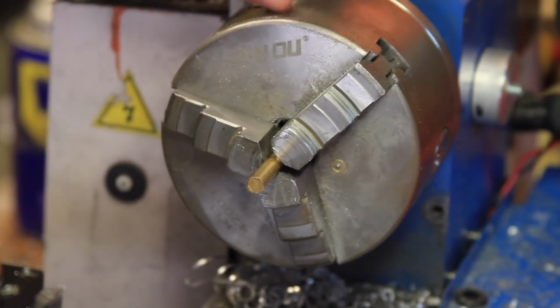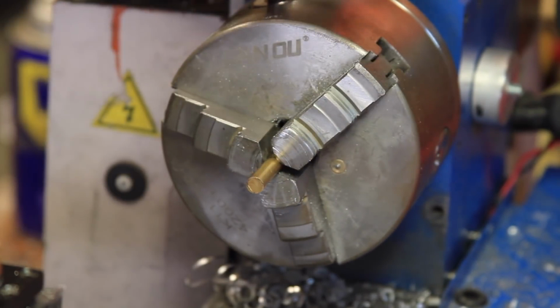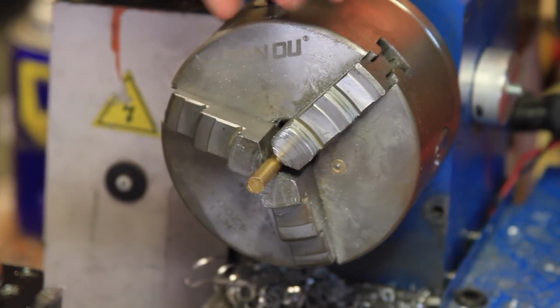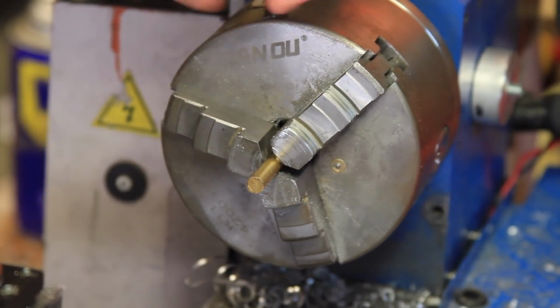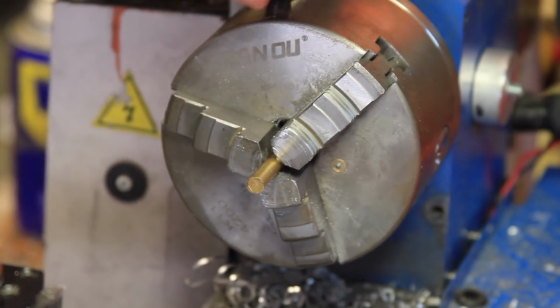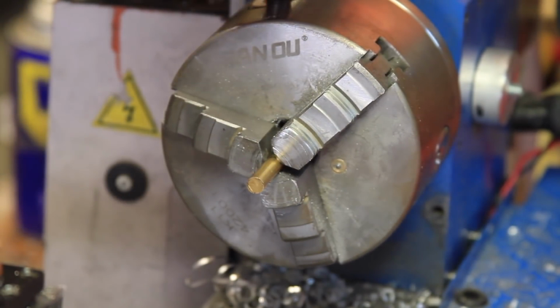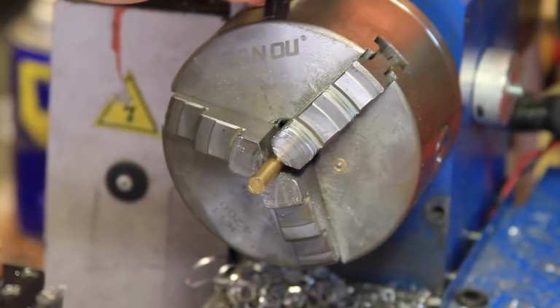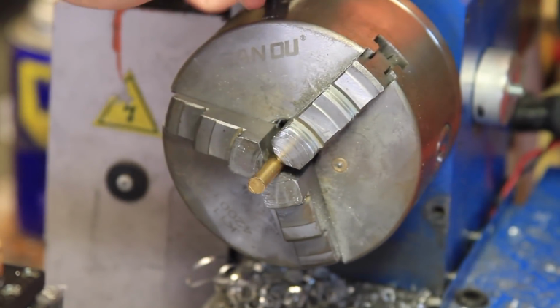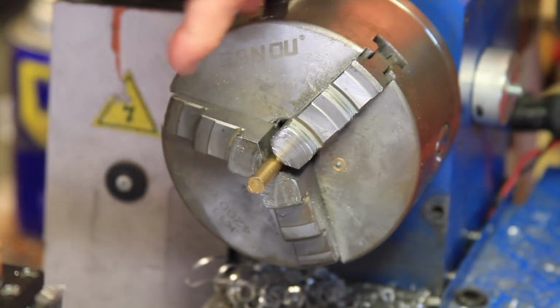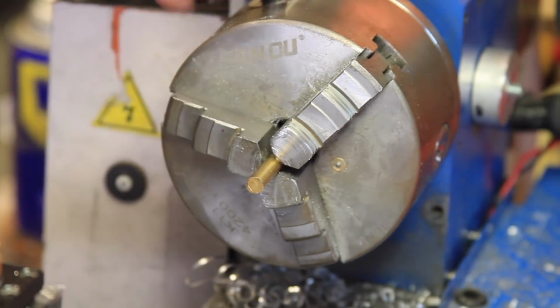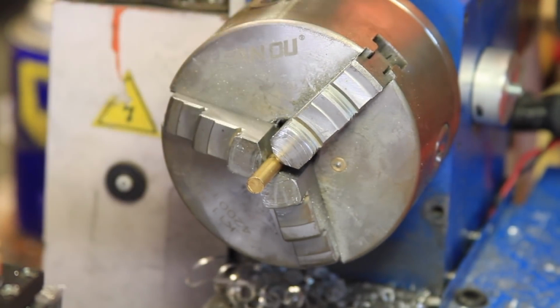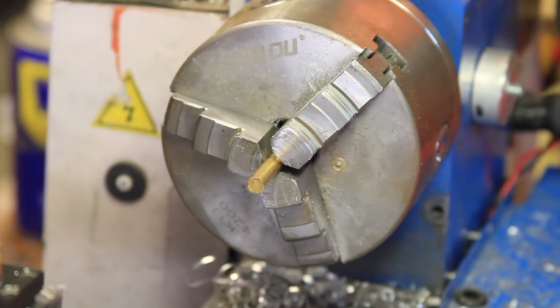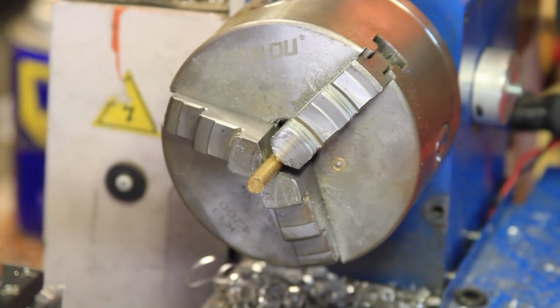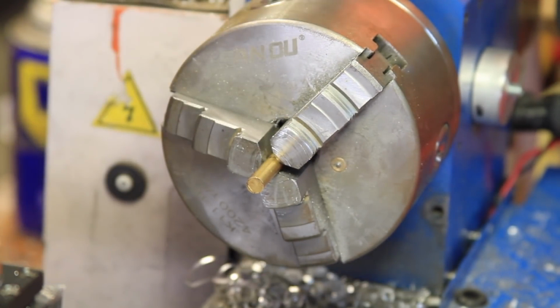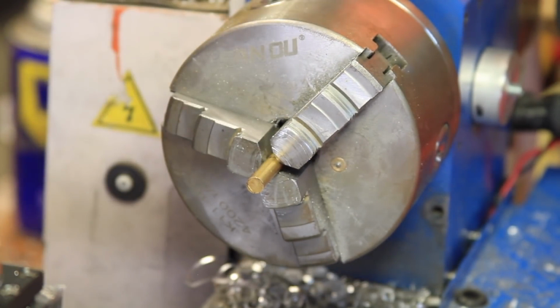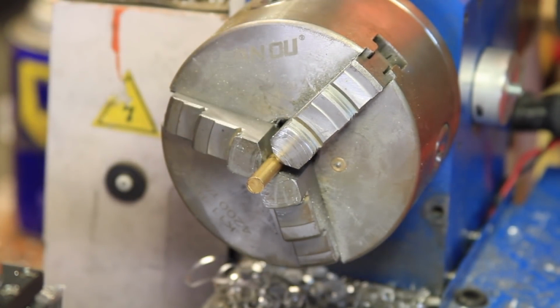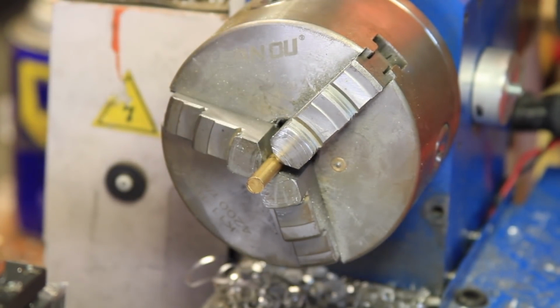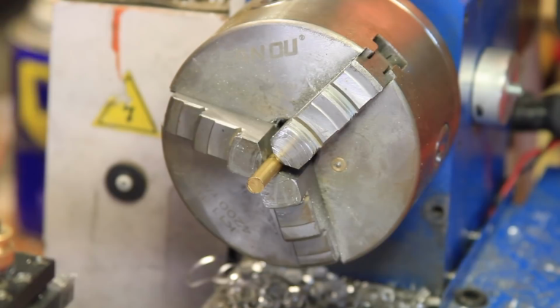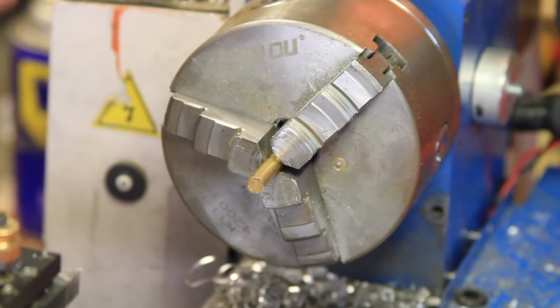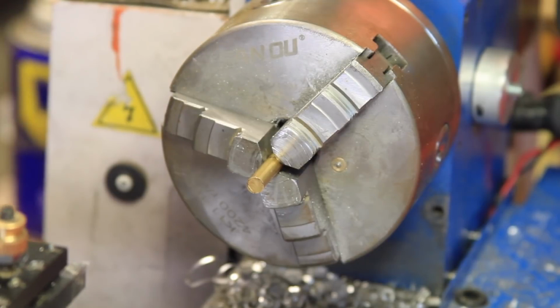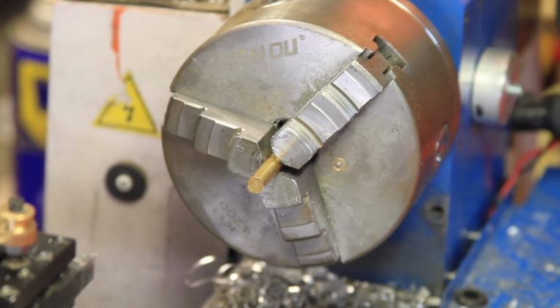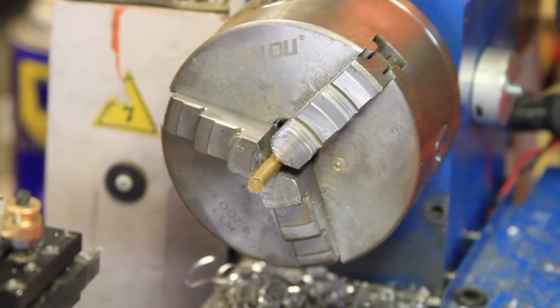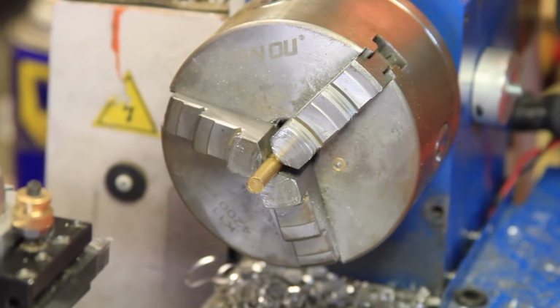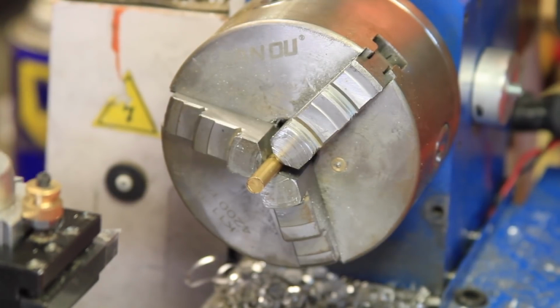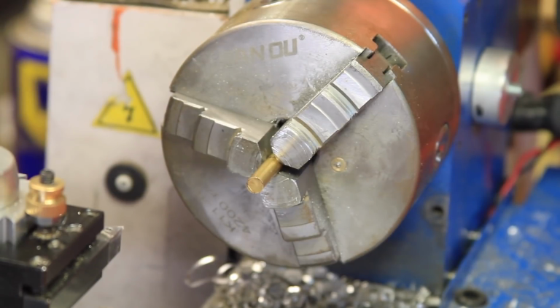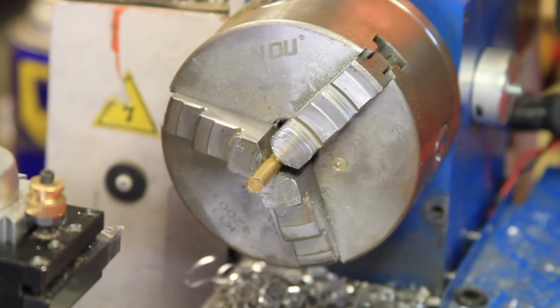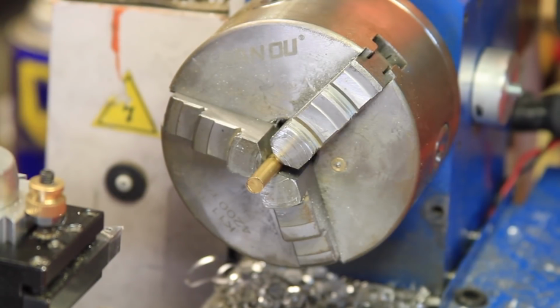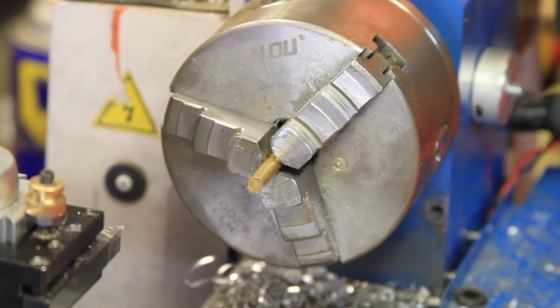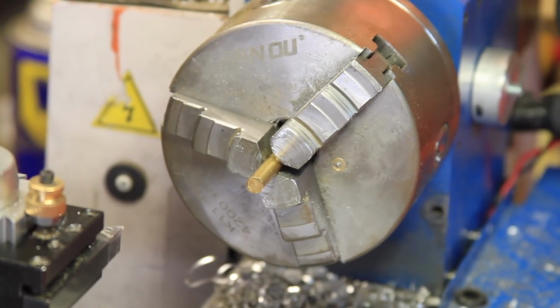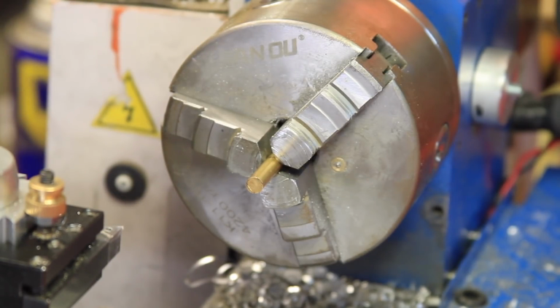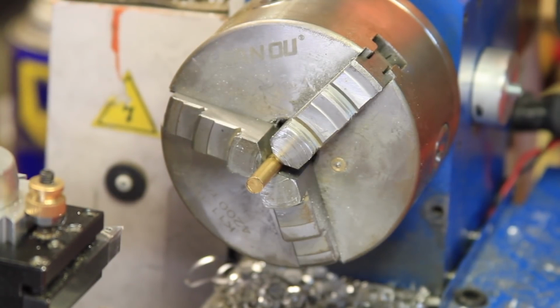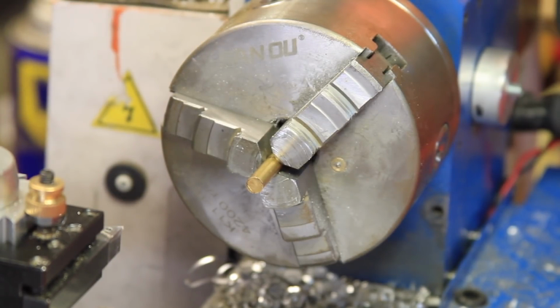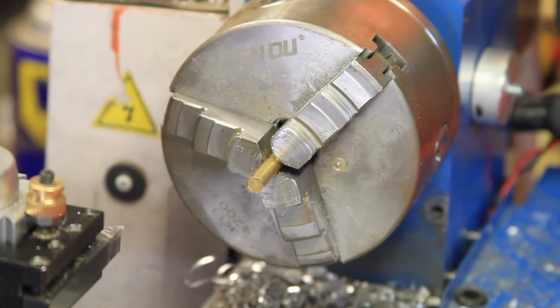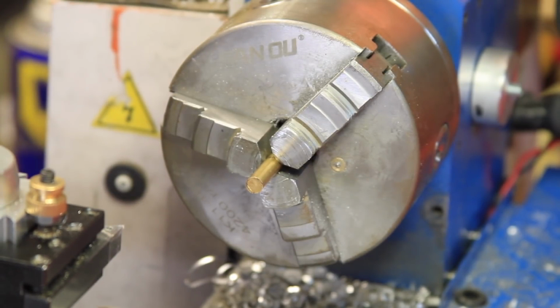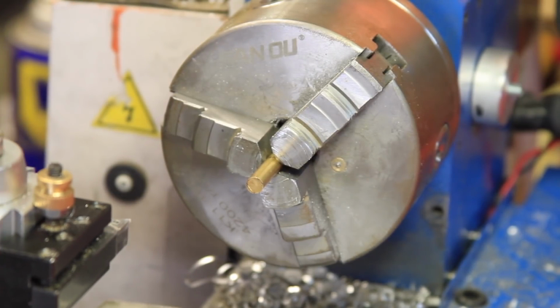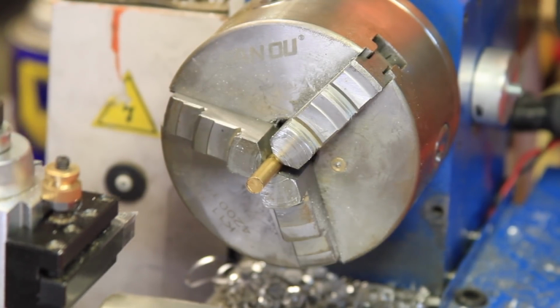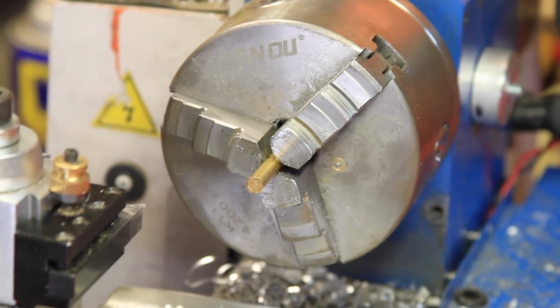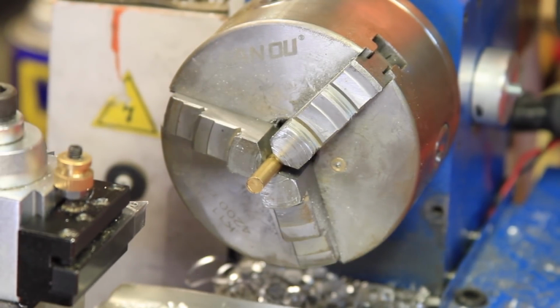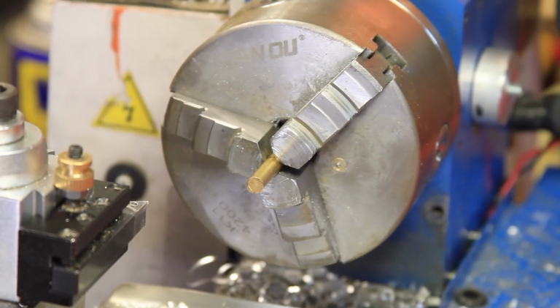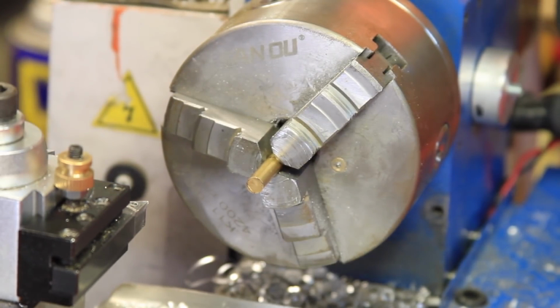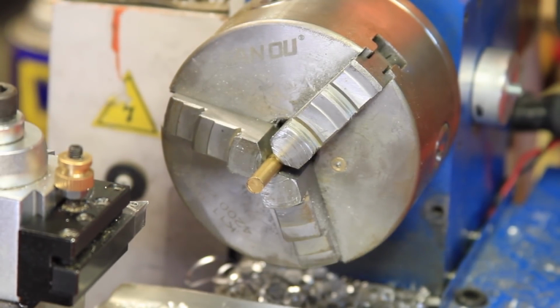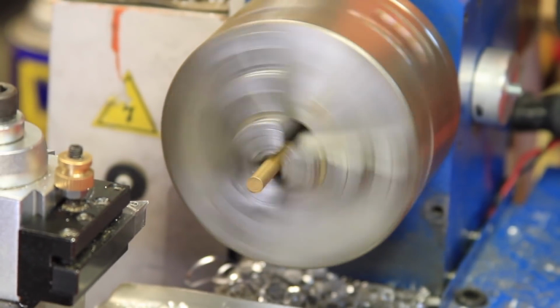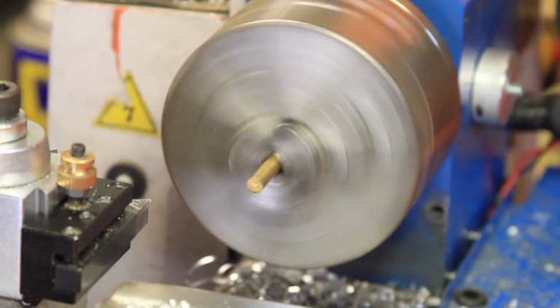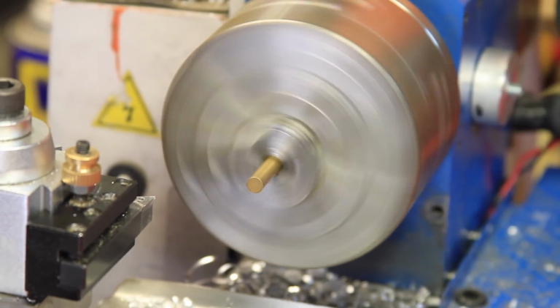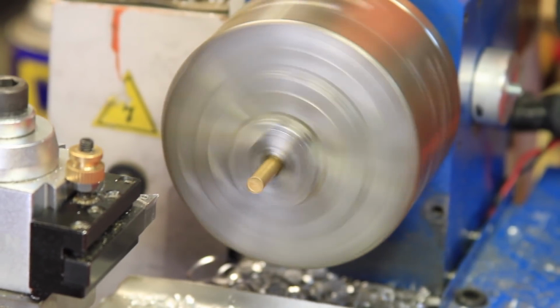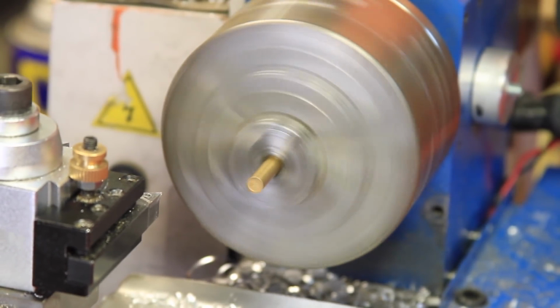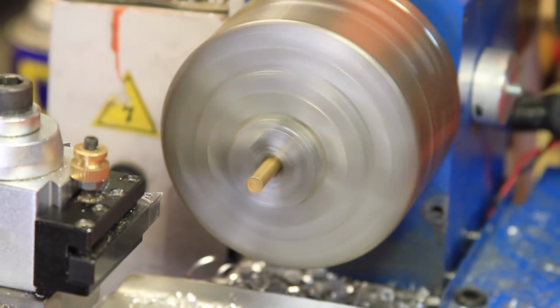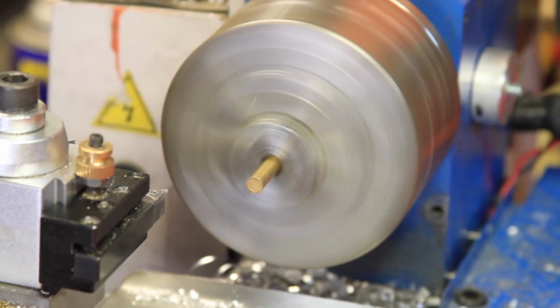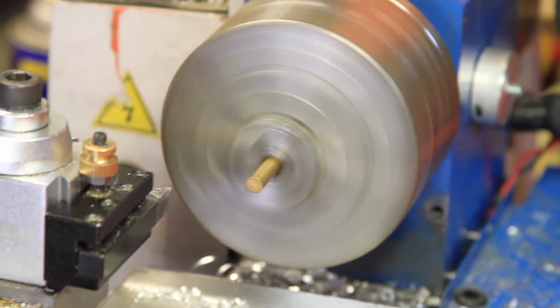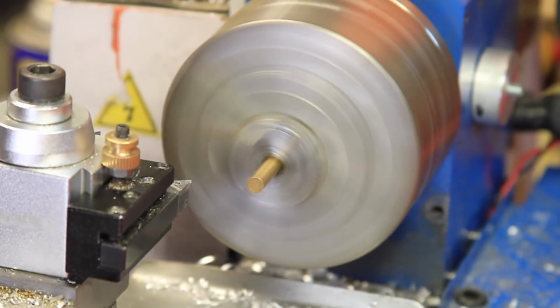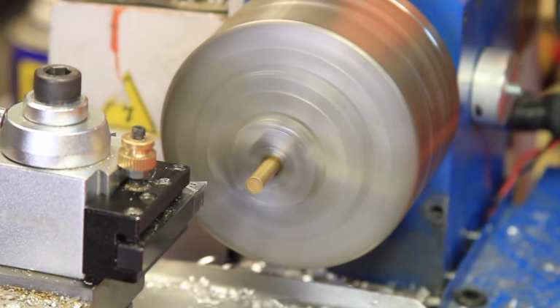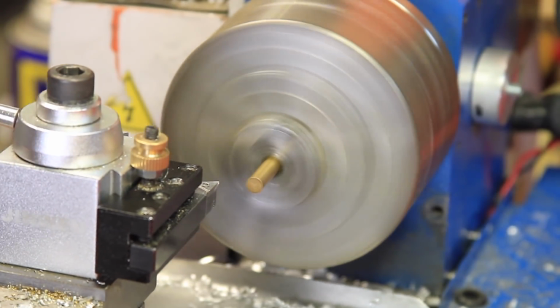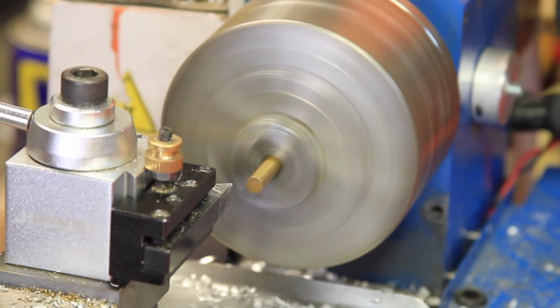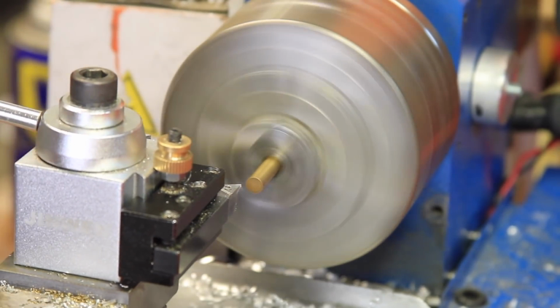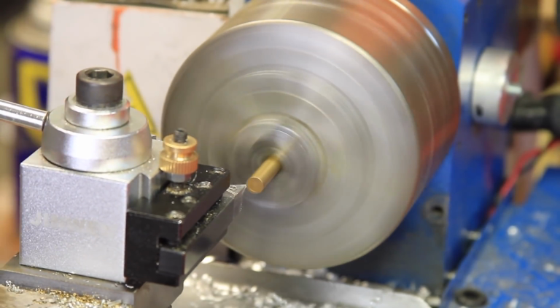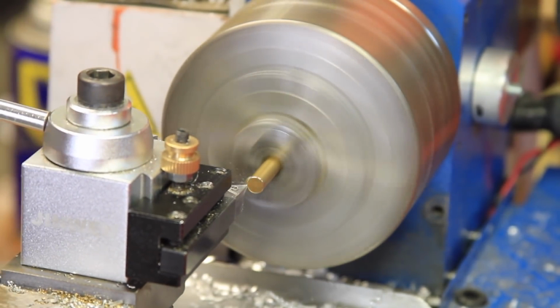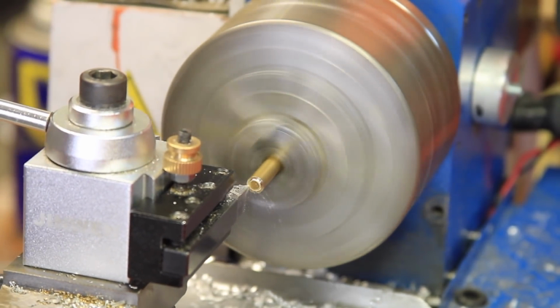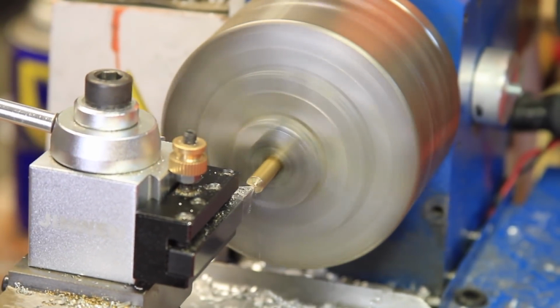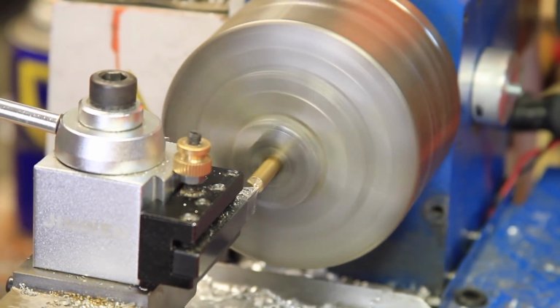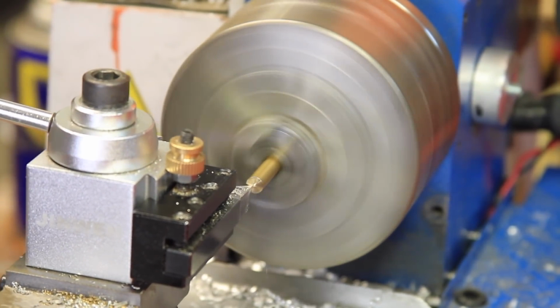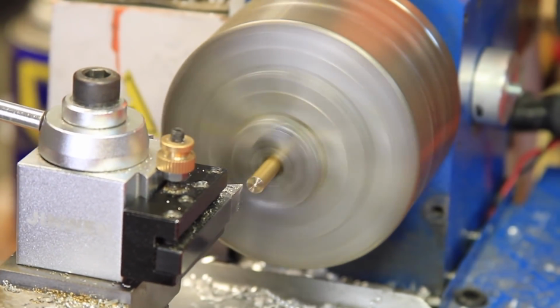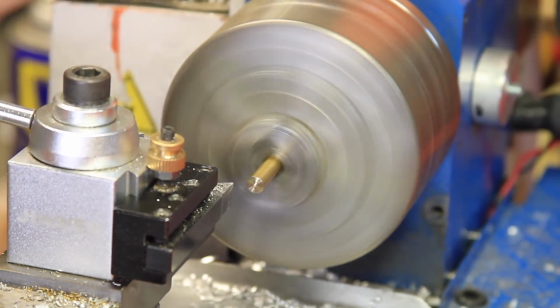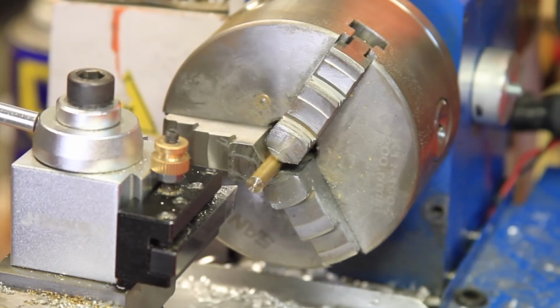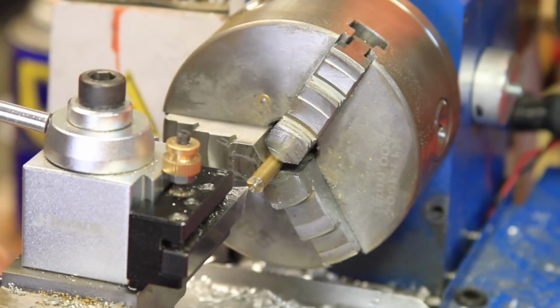The axle shaft is going to be made from a small leftover piece of brass round stock, and at this point it will probably be easier to just let you watch me make it rather than try to explain the design.